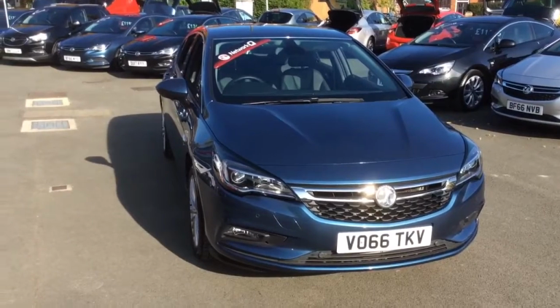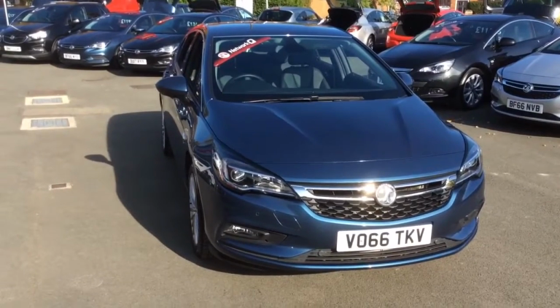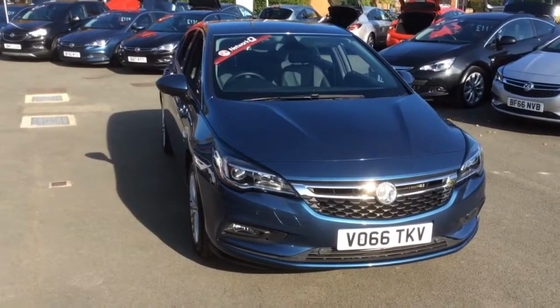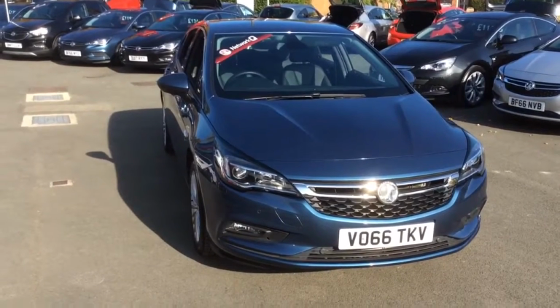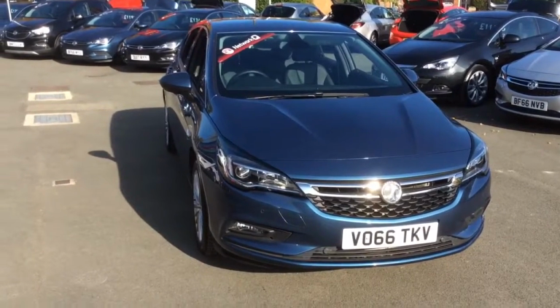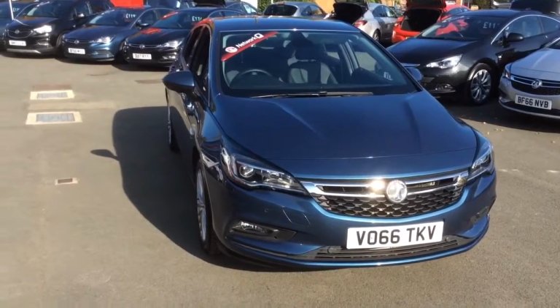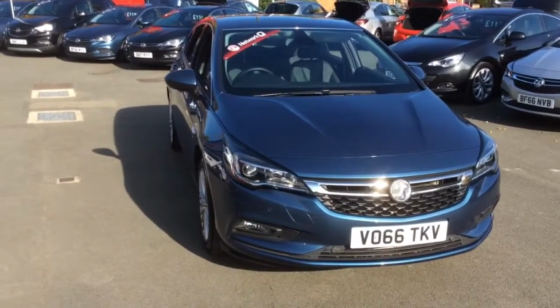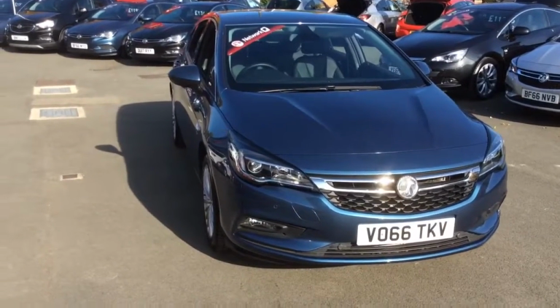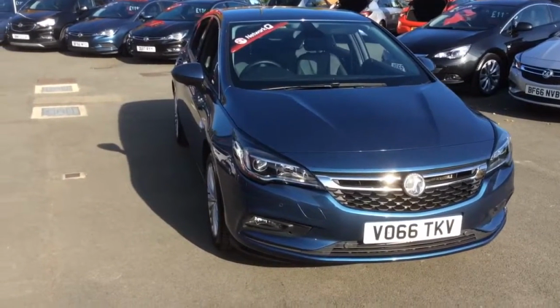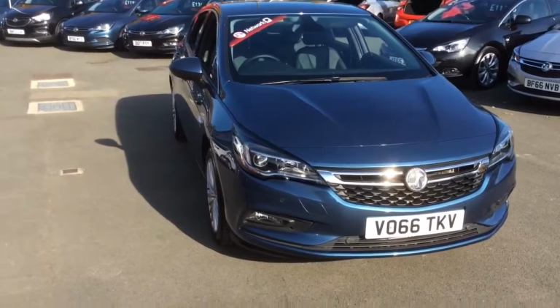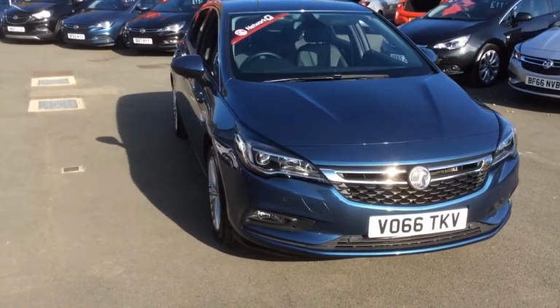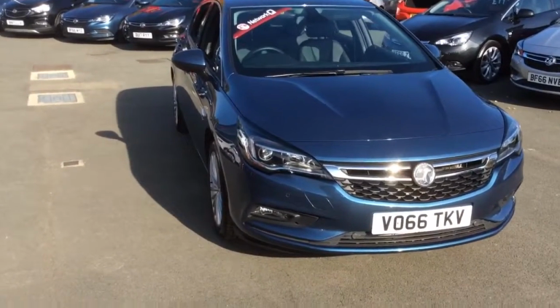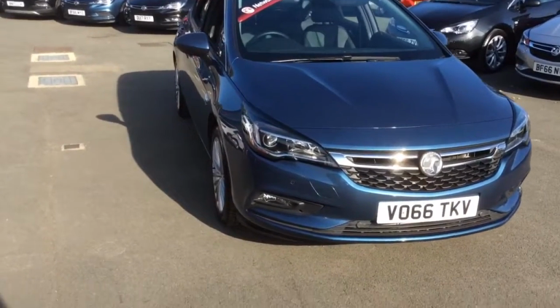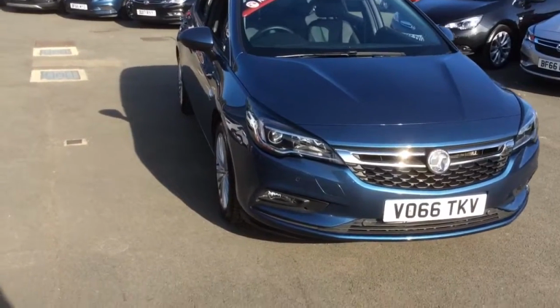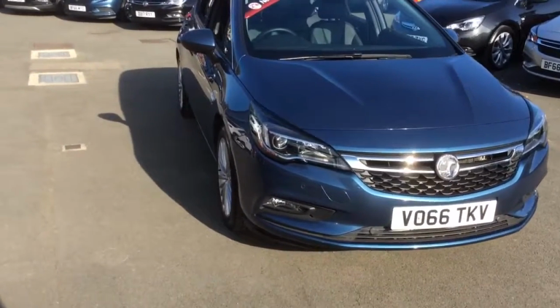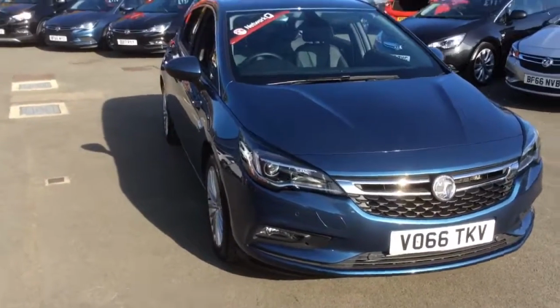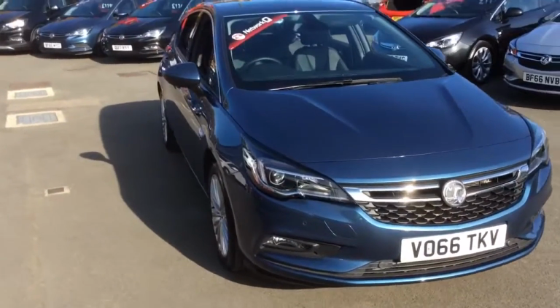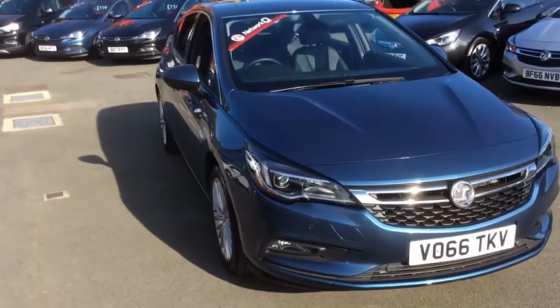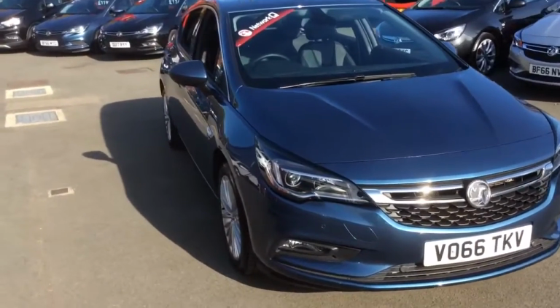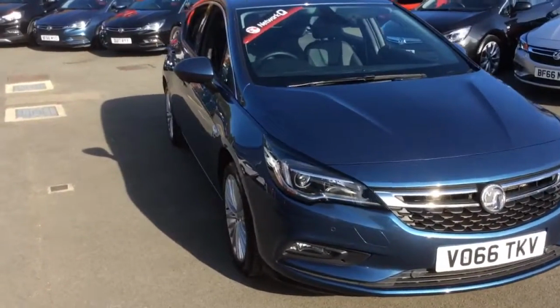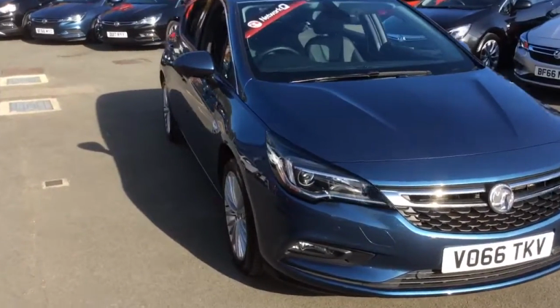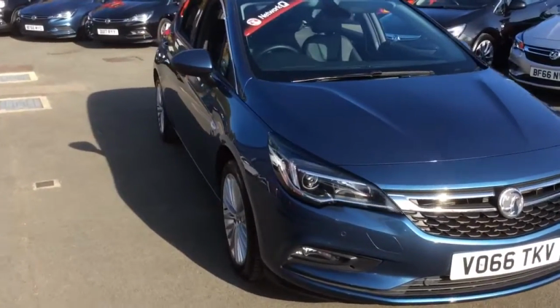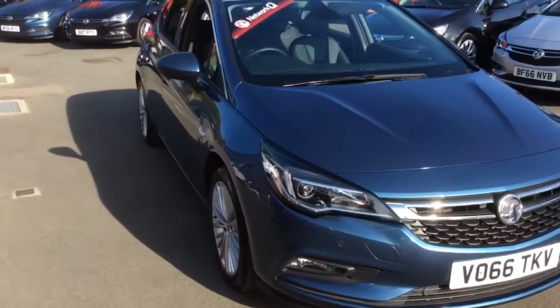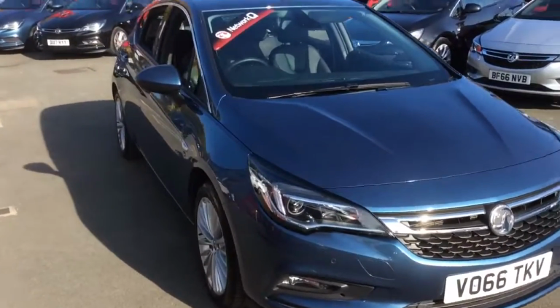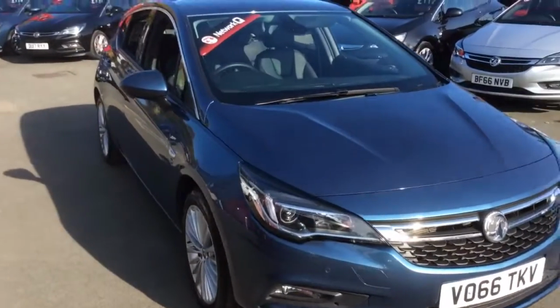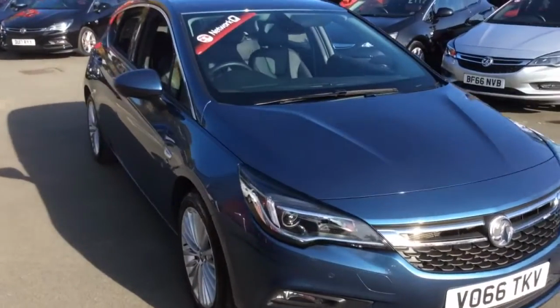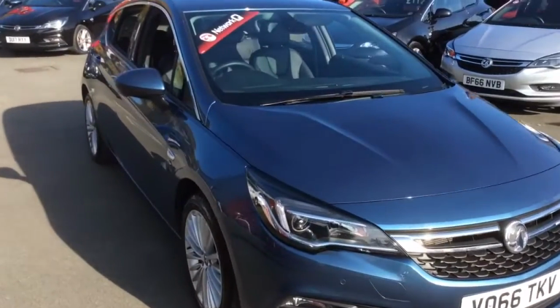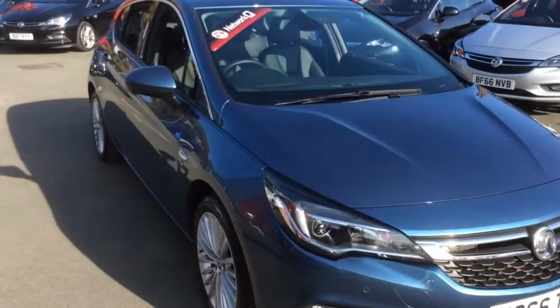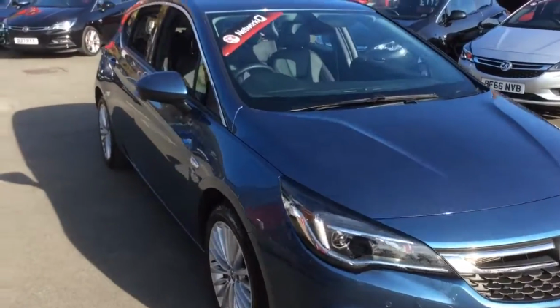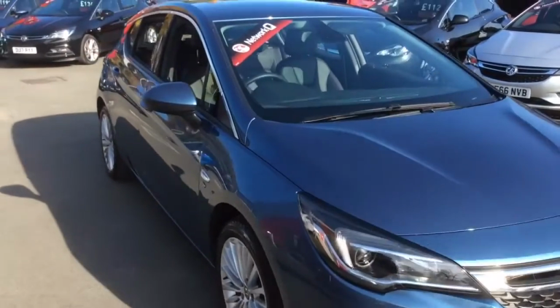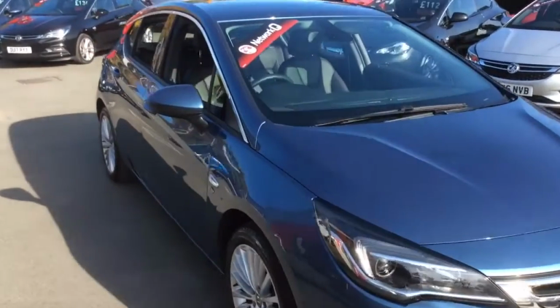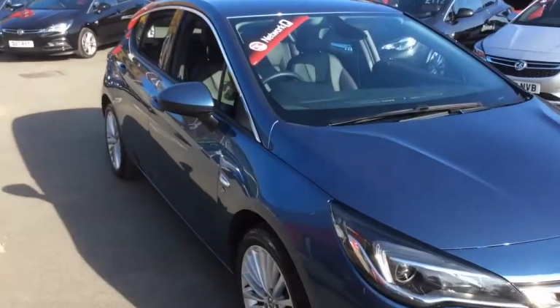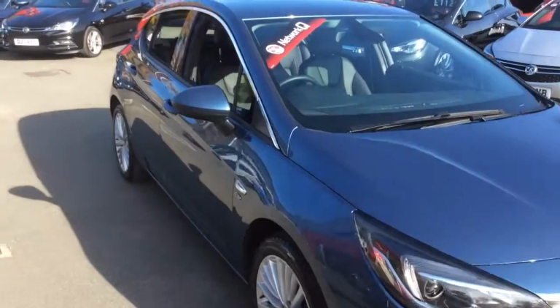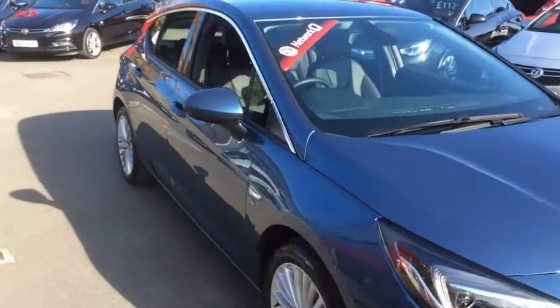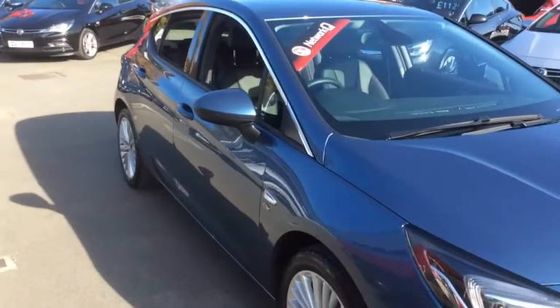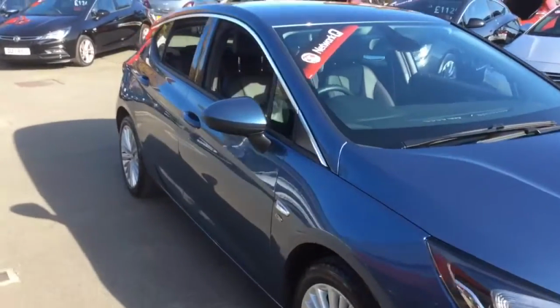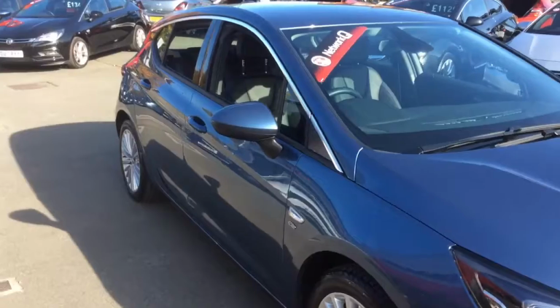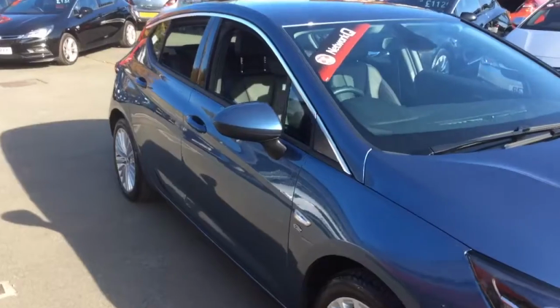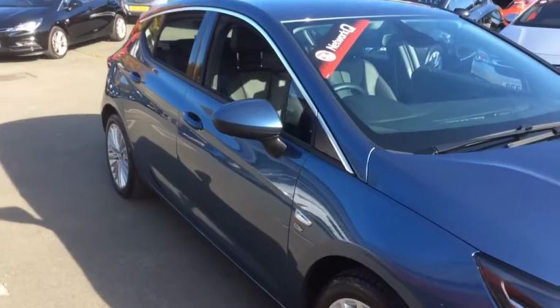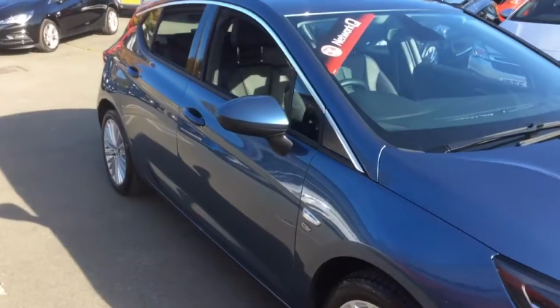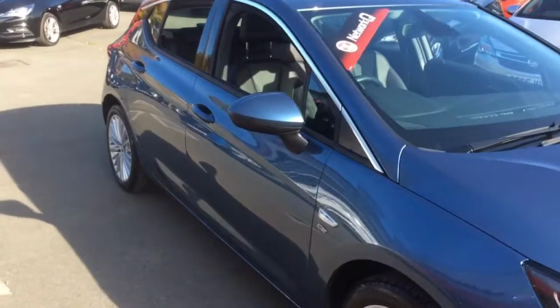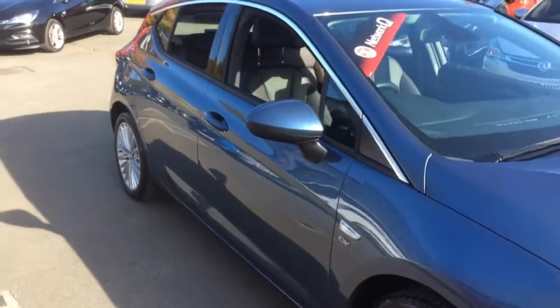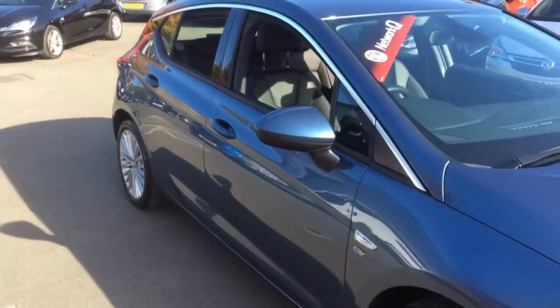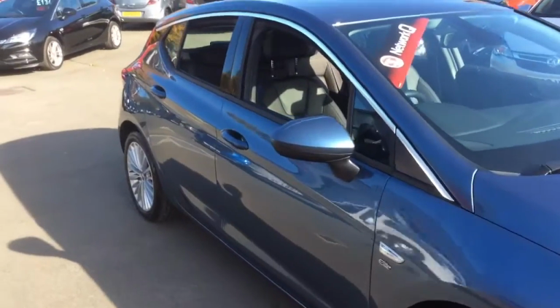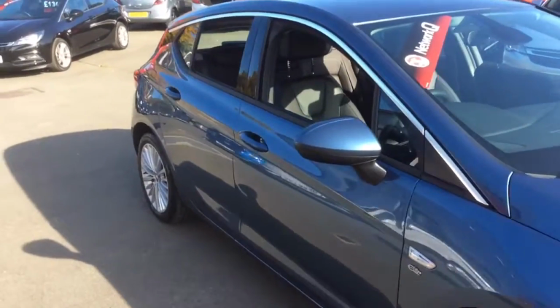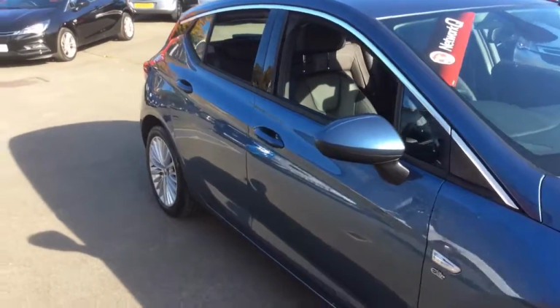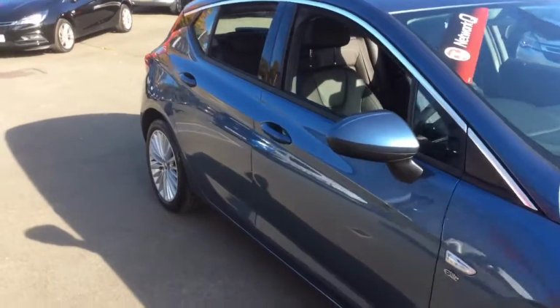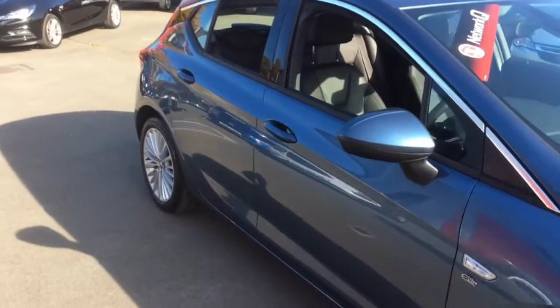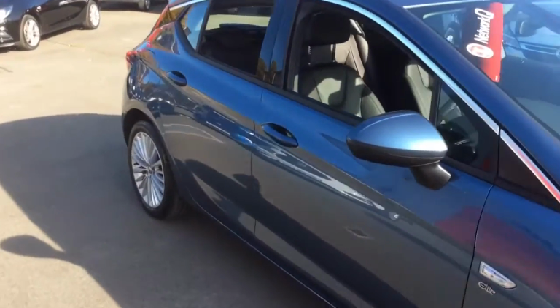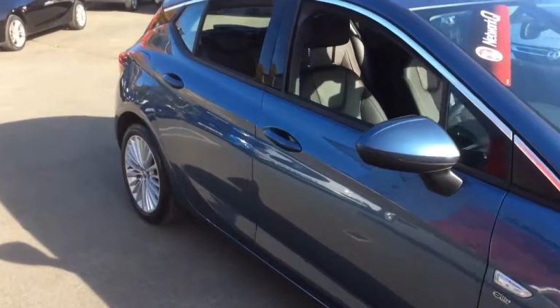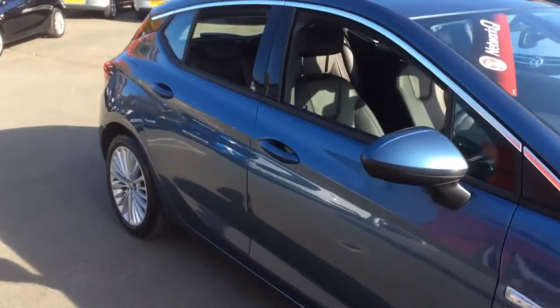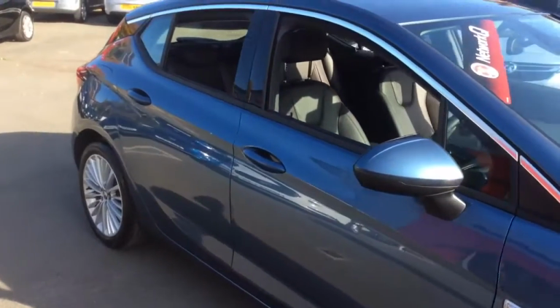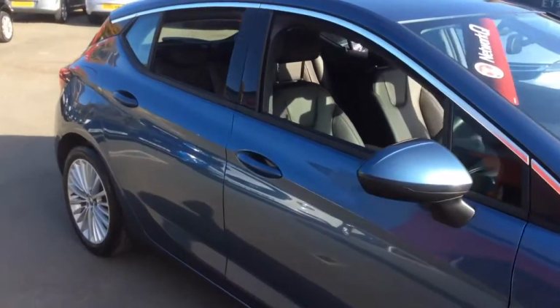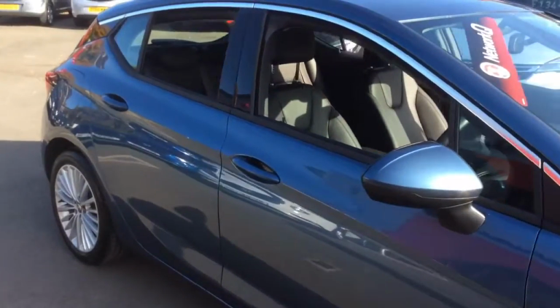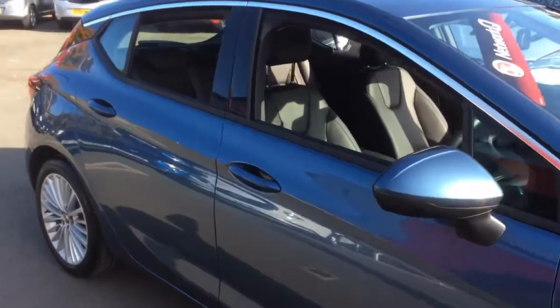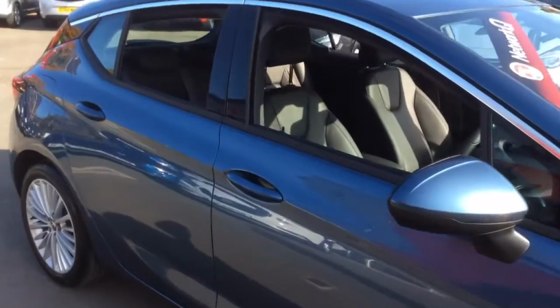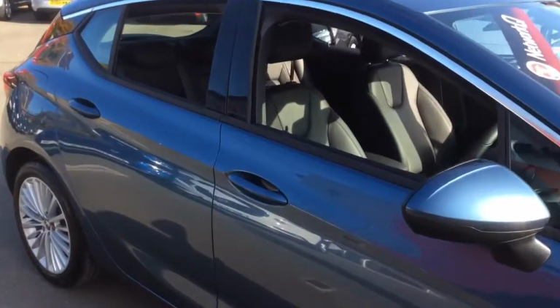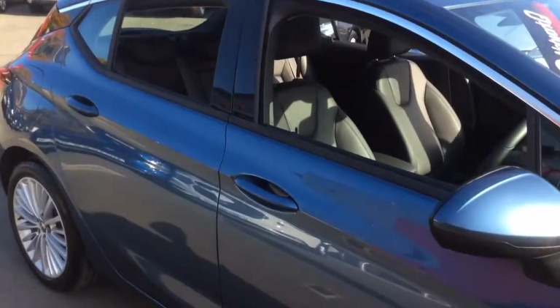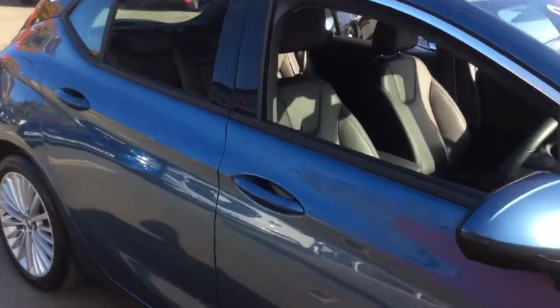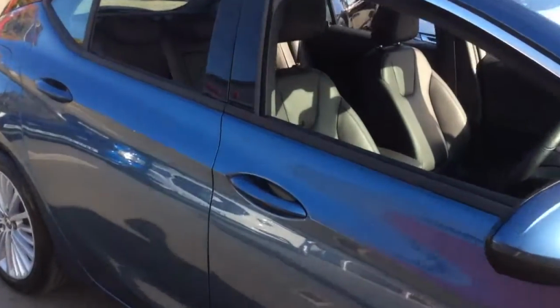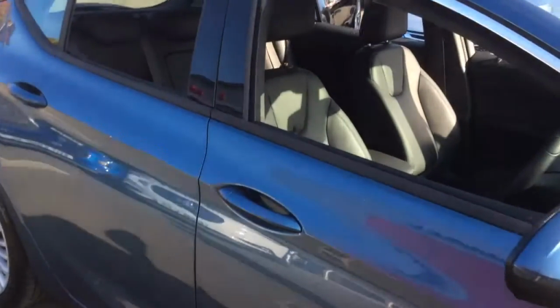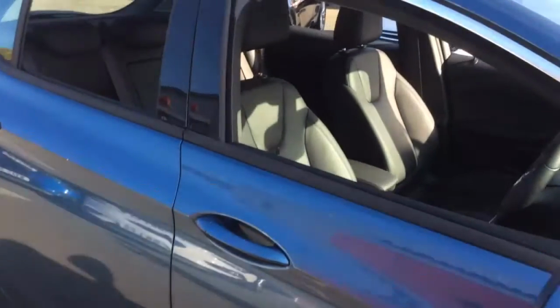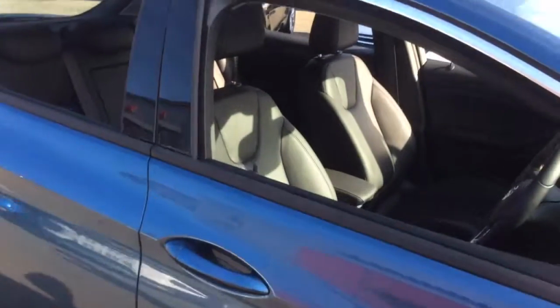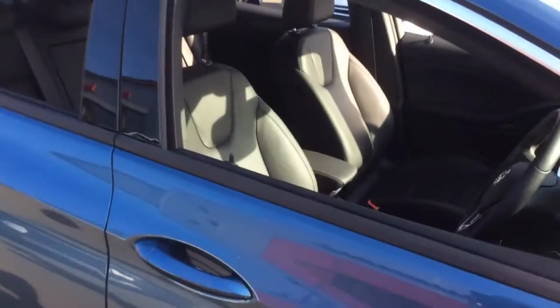This vehicle is finished in blue, full body coloured exterior and comes with front fog lights and a remote control alarm system as well as alloy wheels.